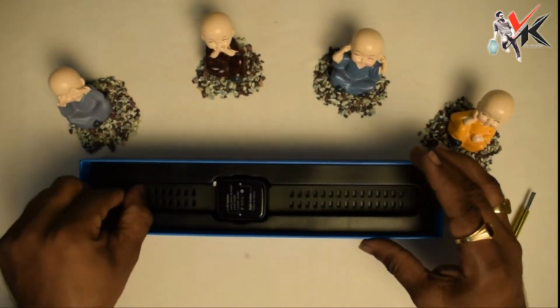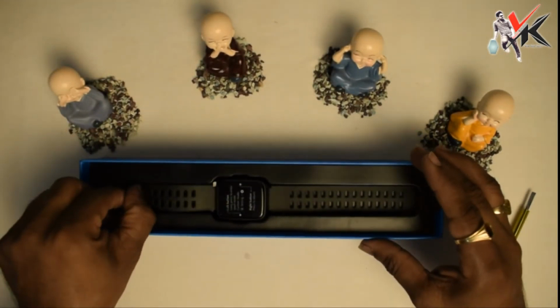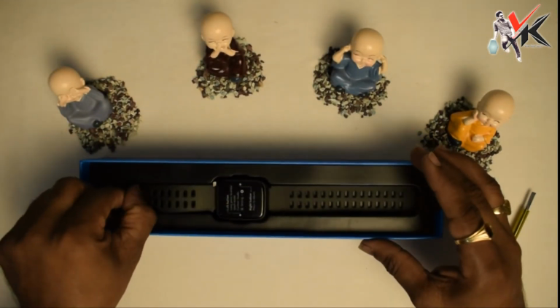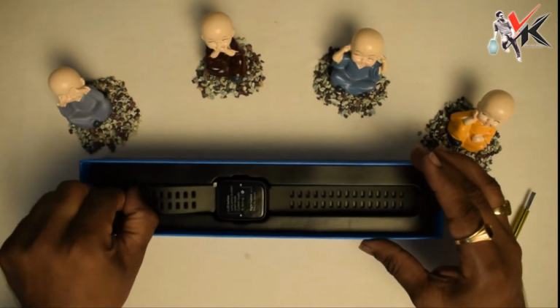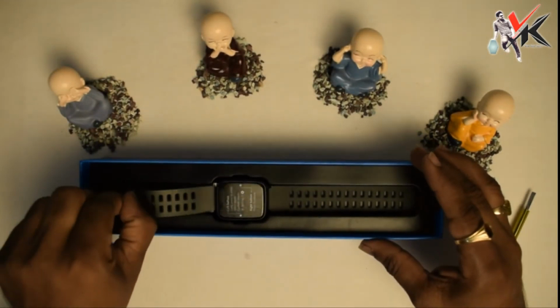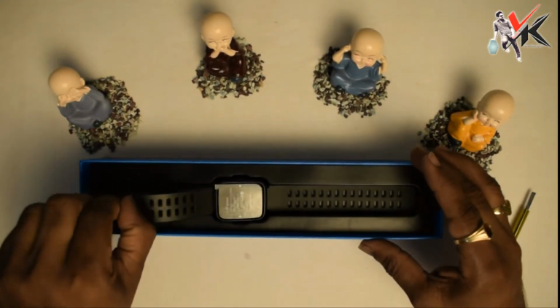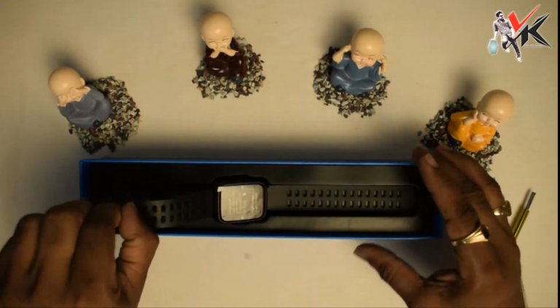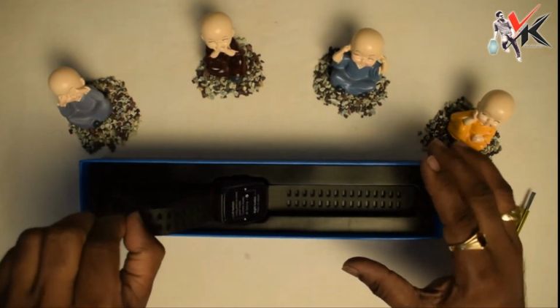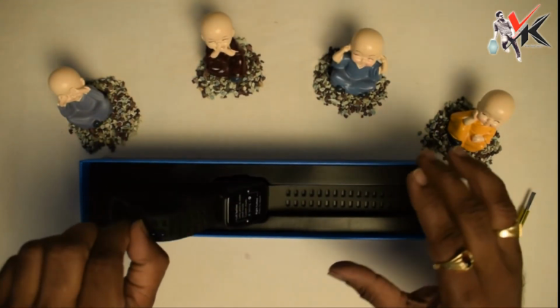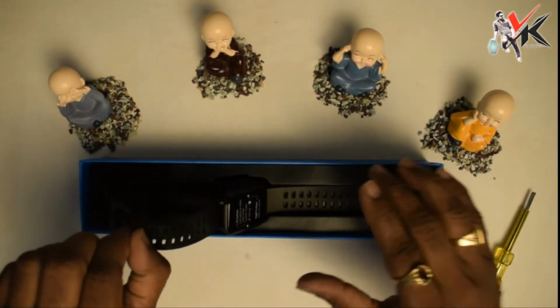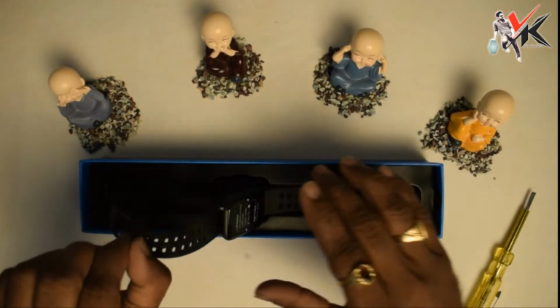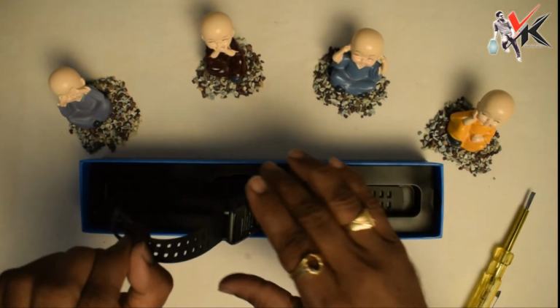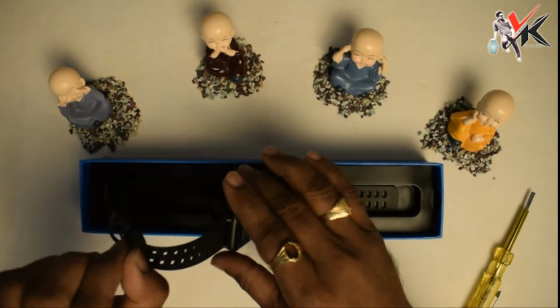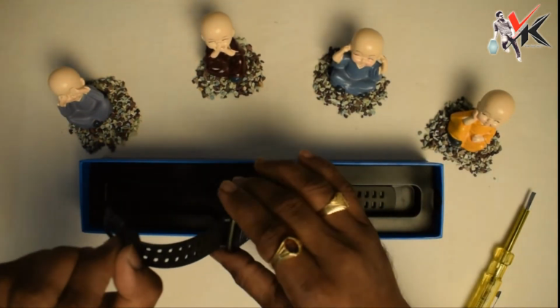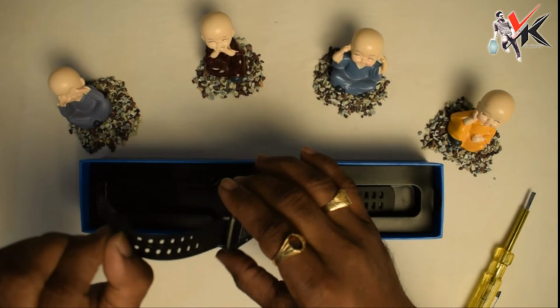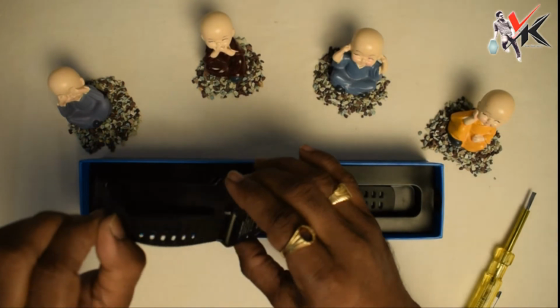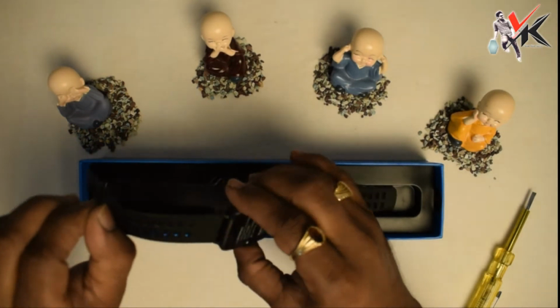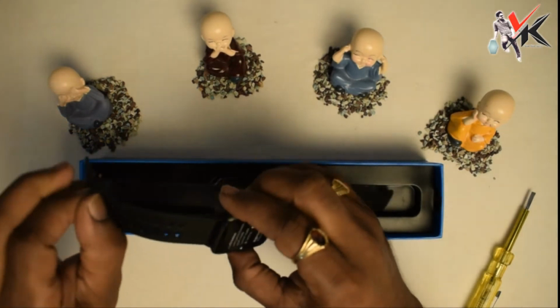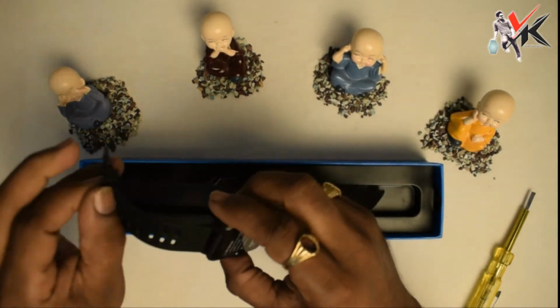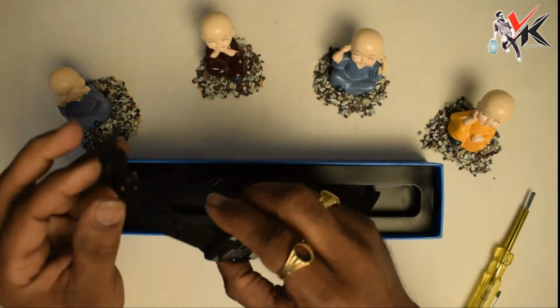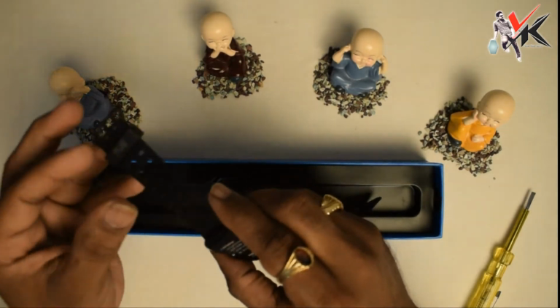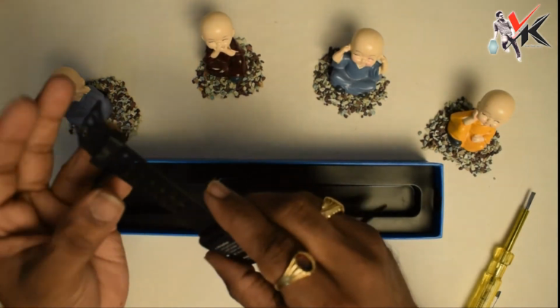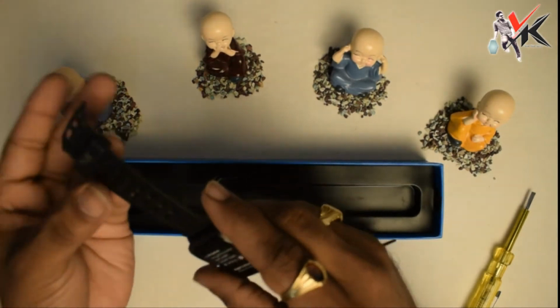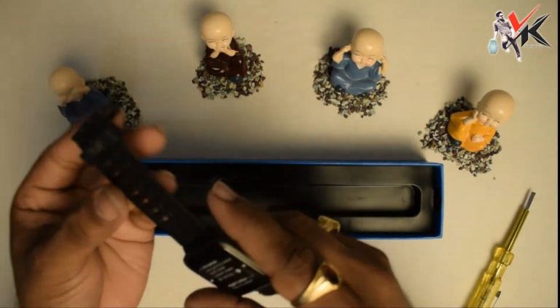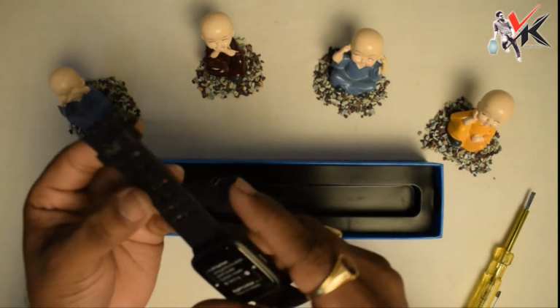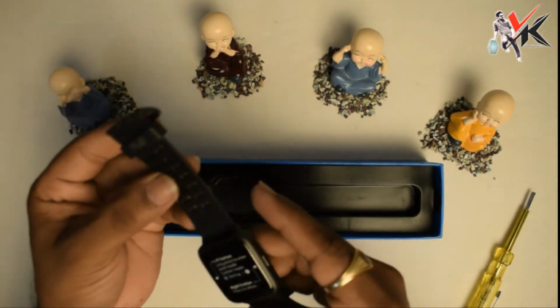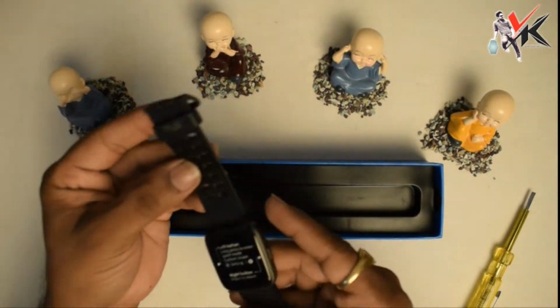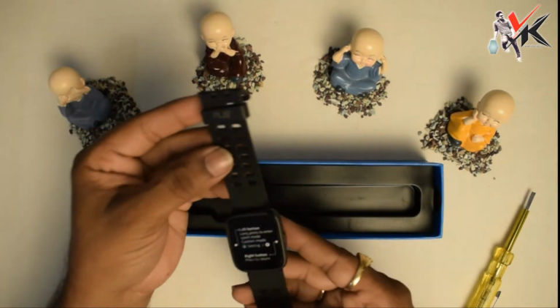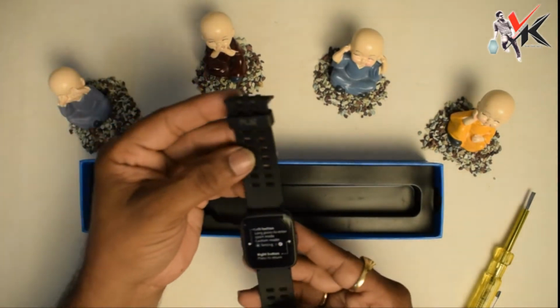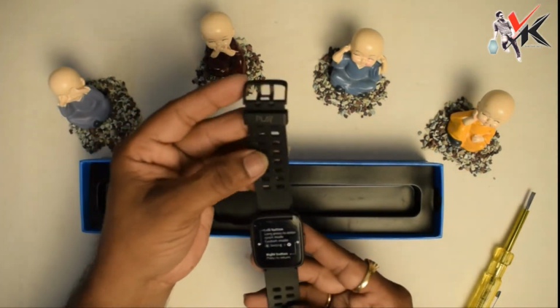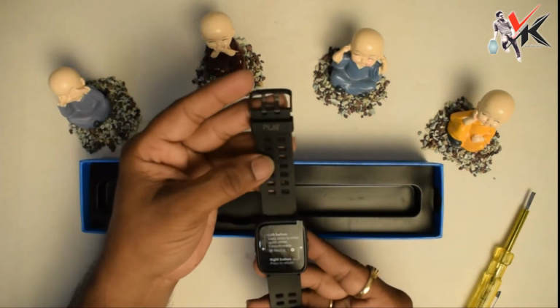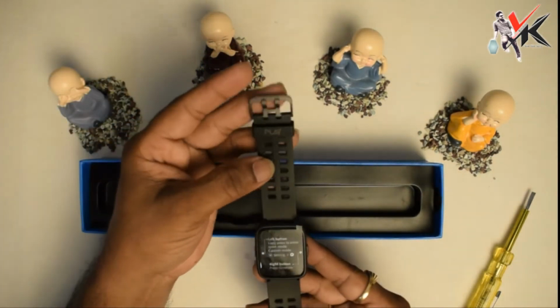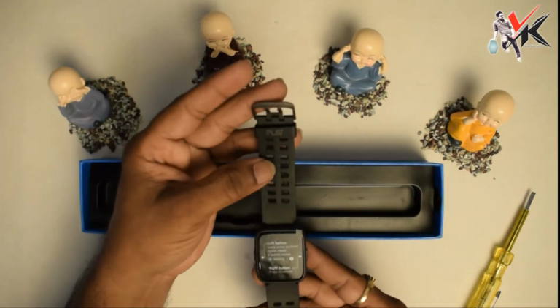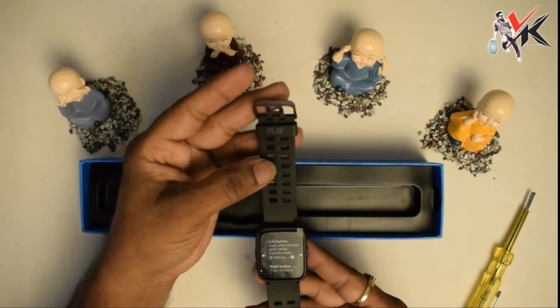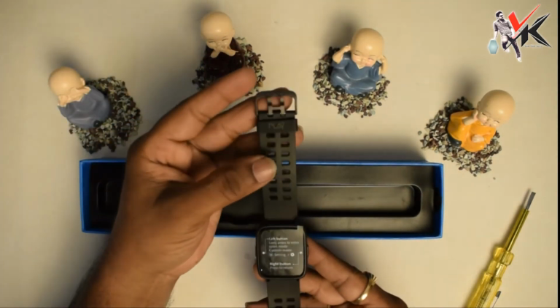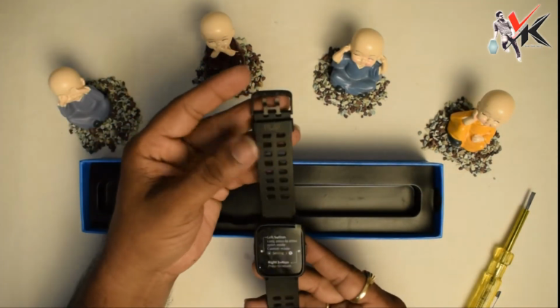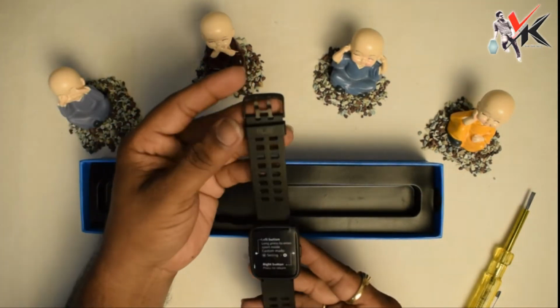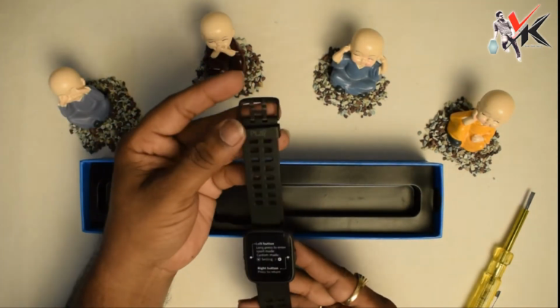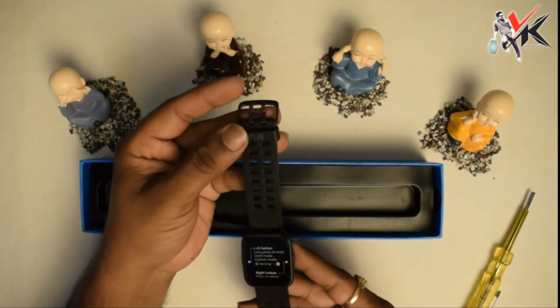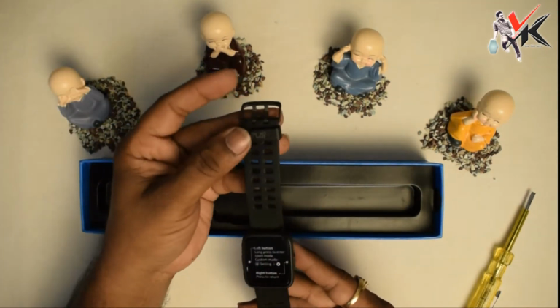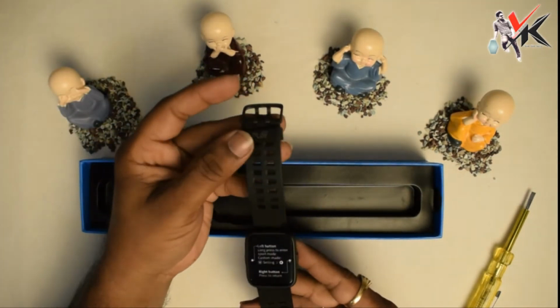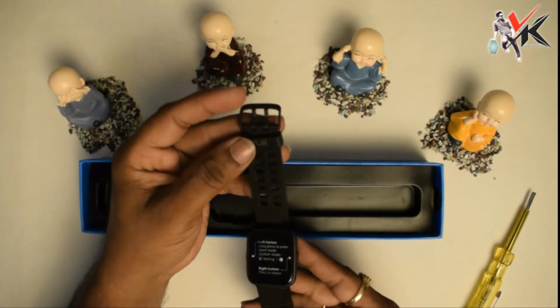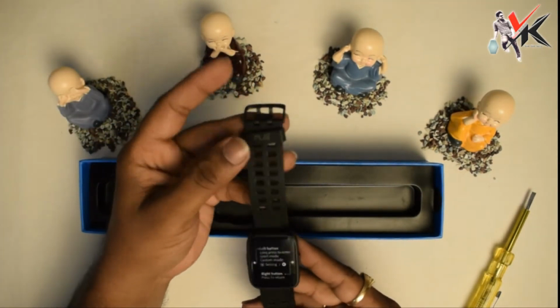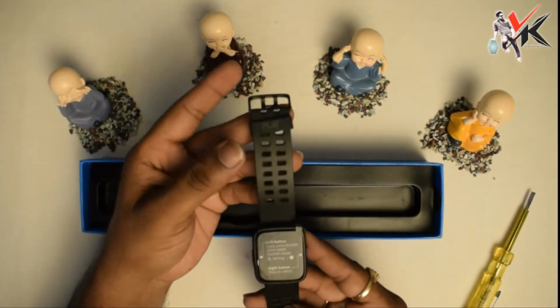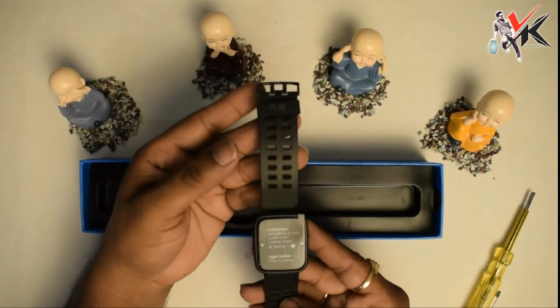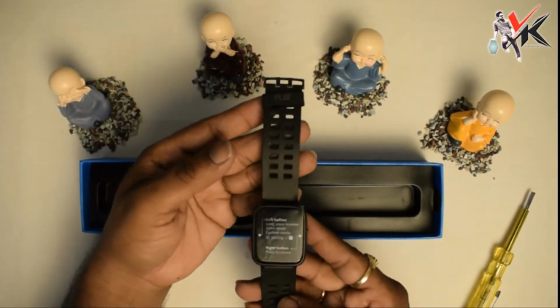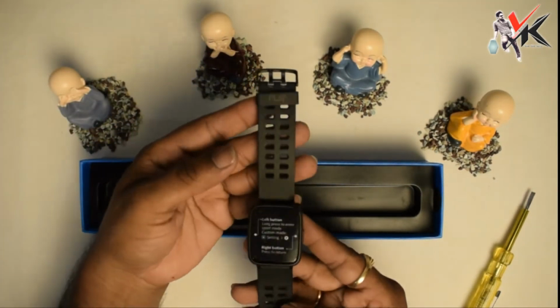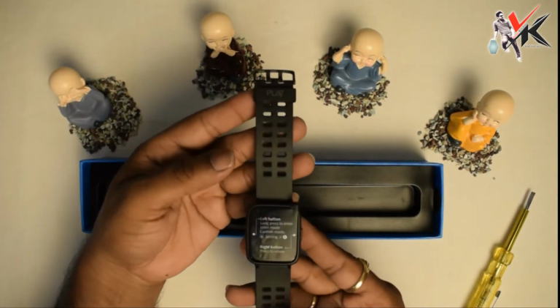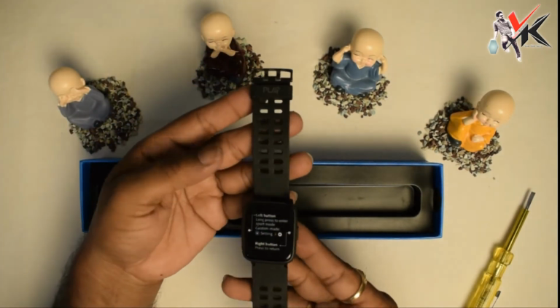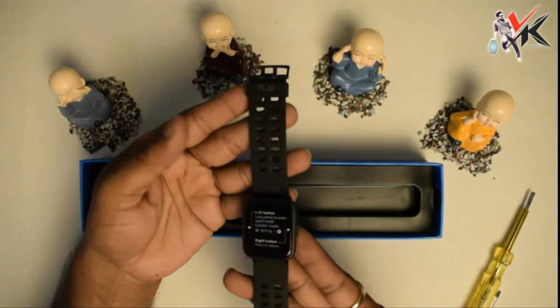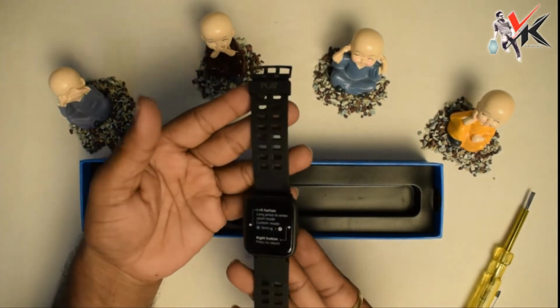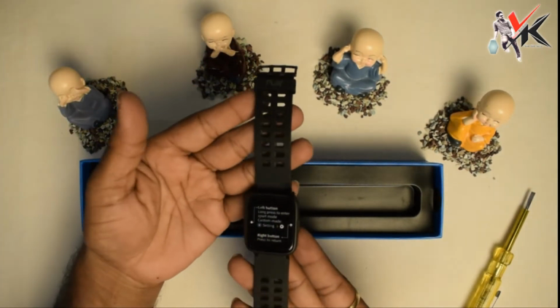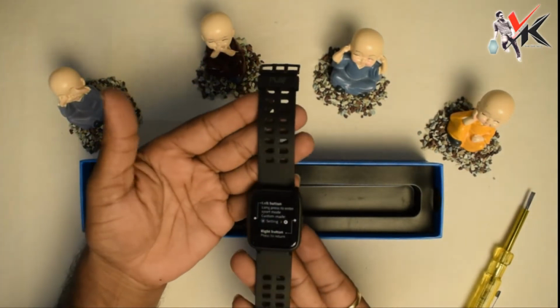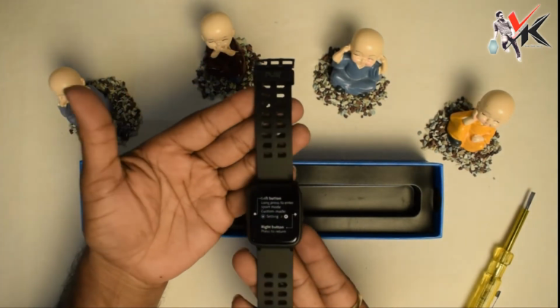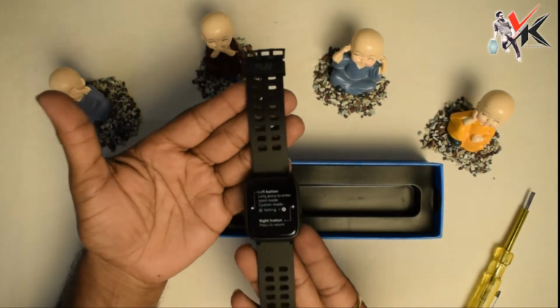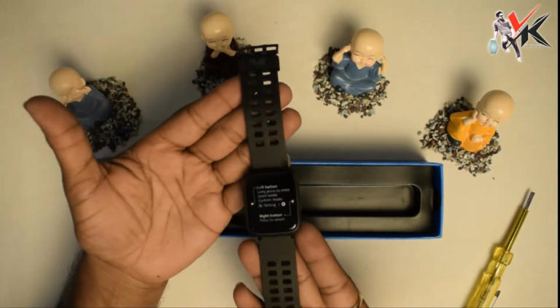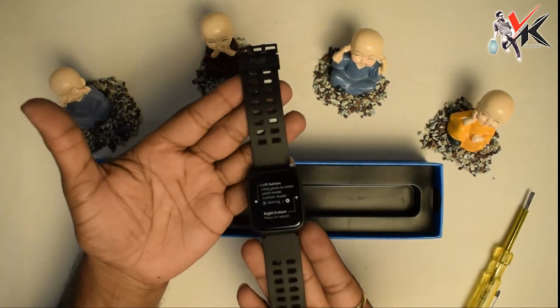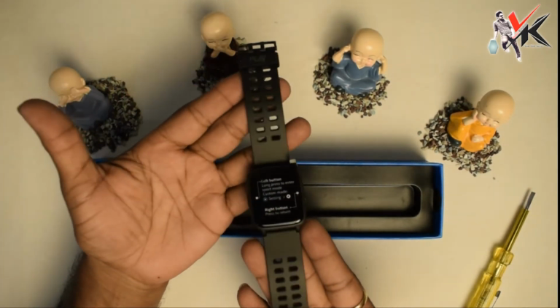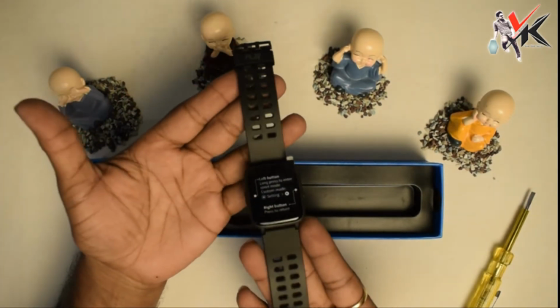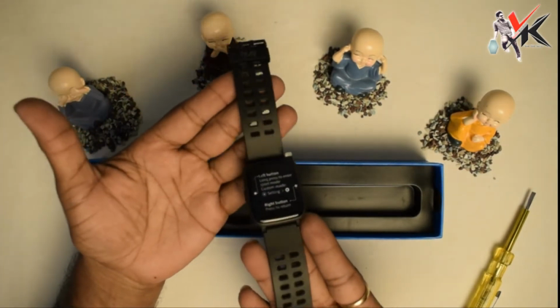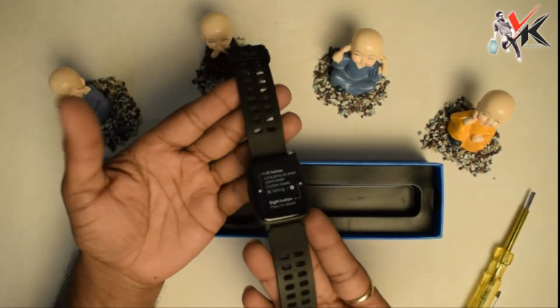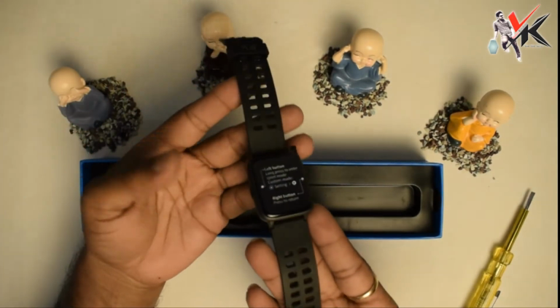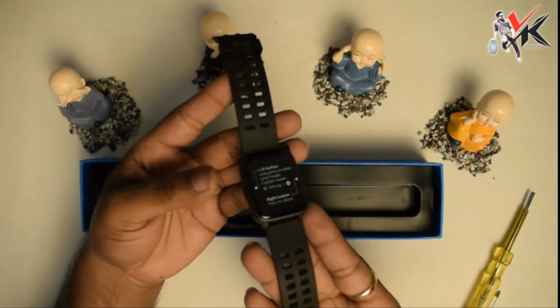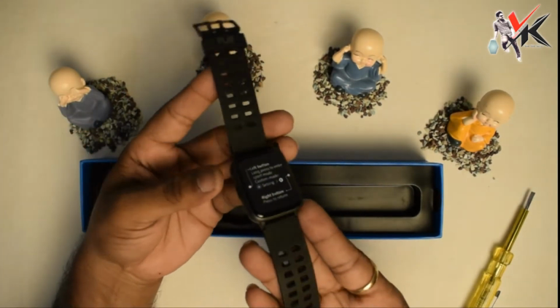This is my watch. I will show you the design quality.